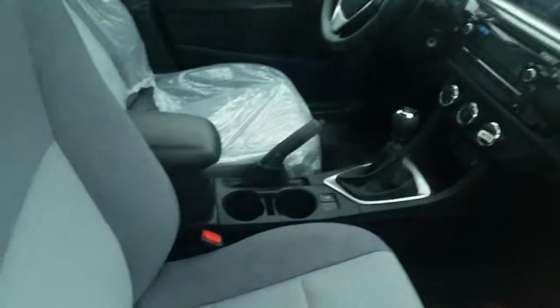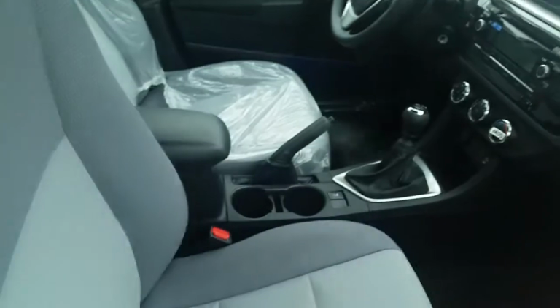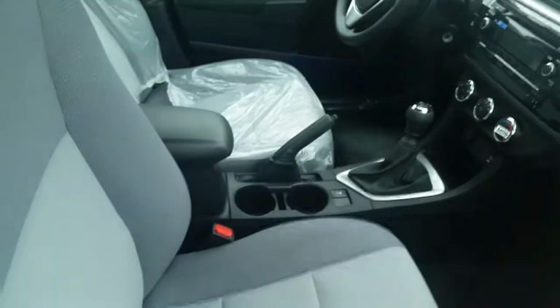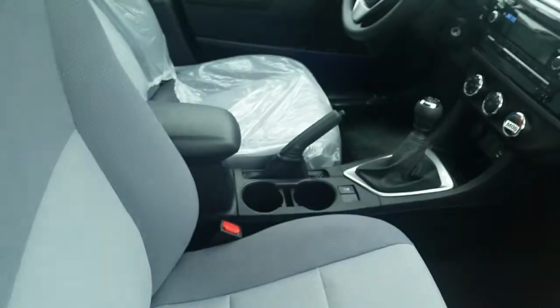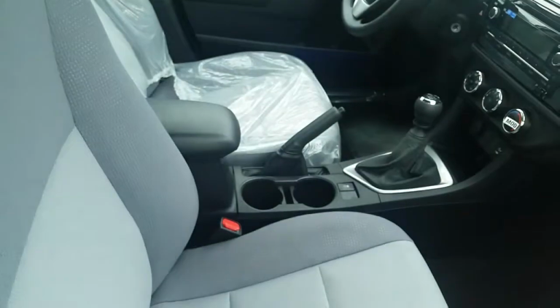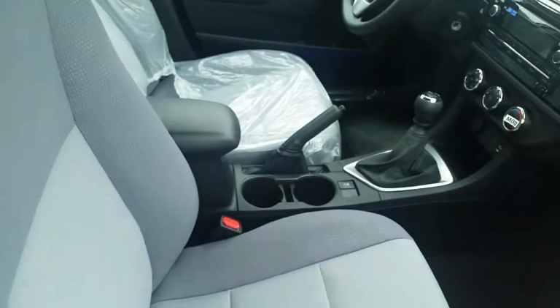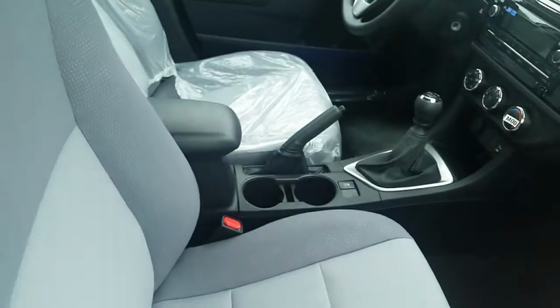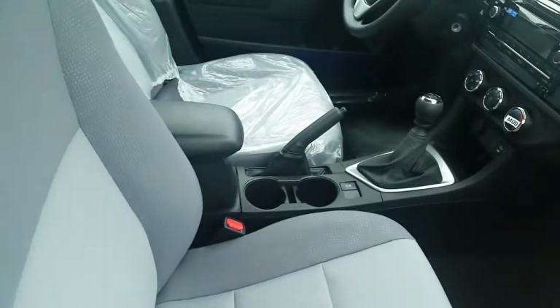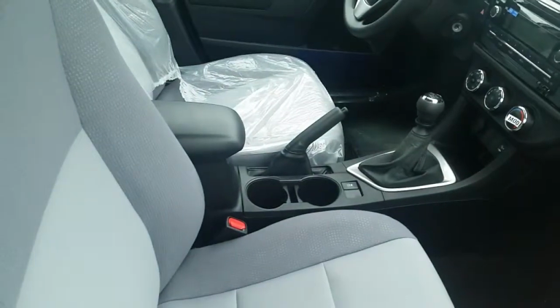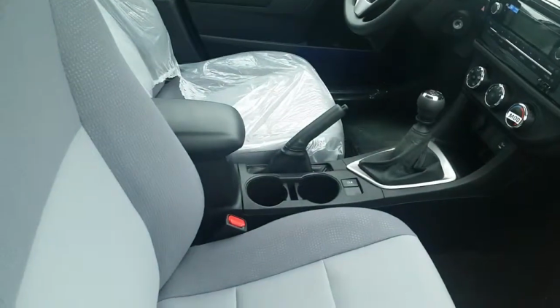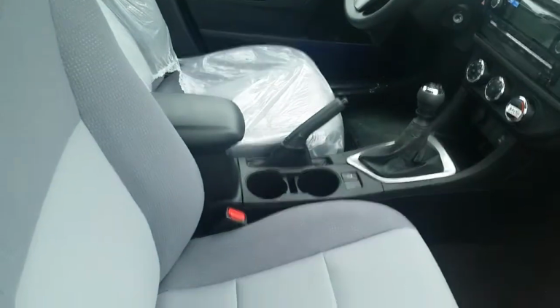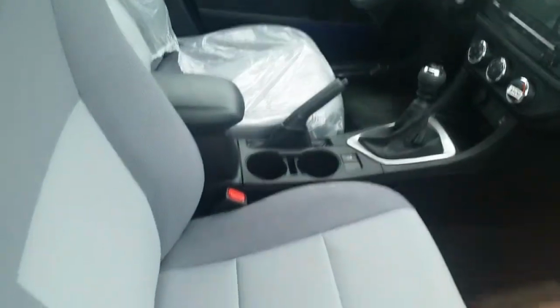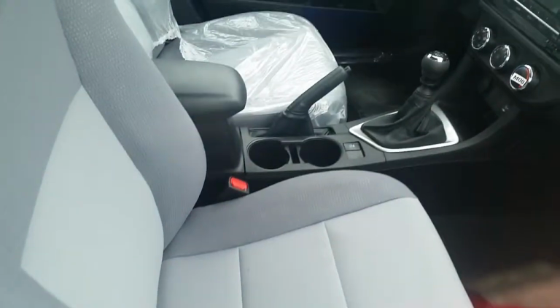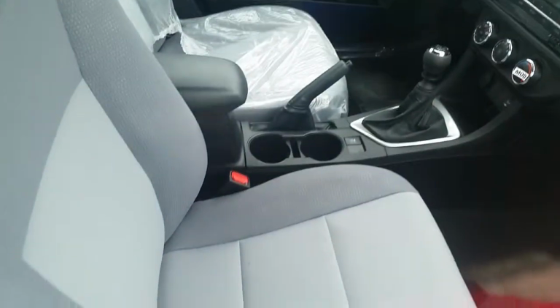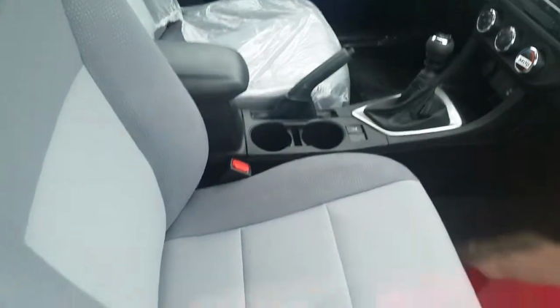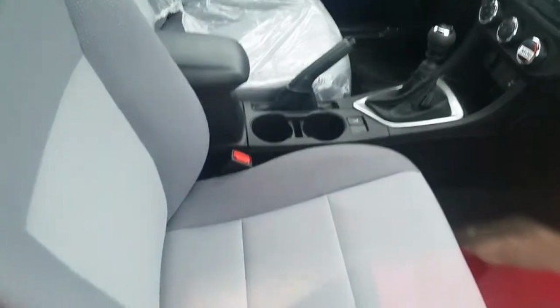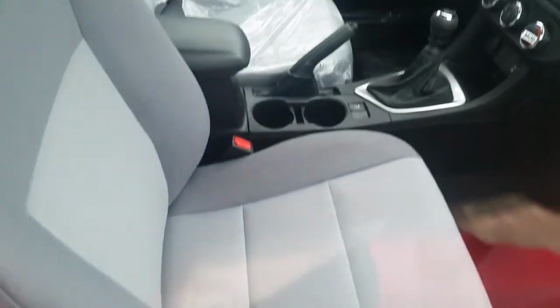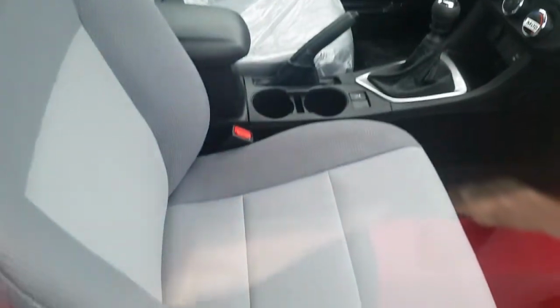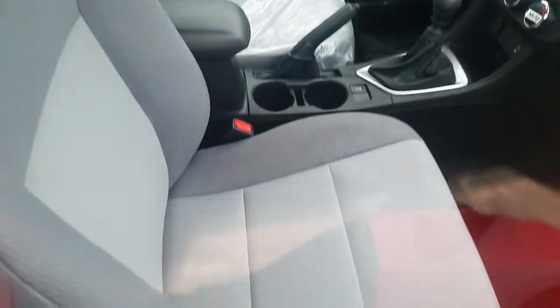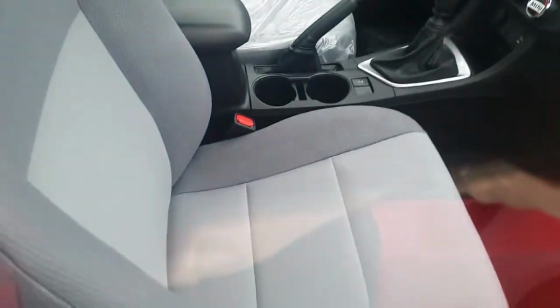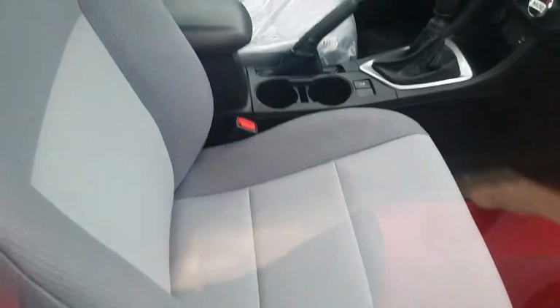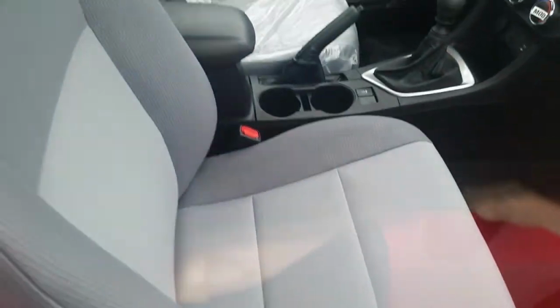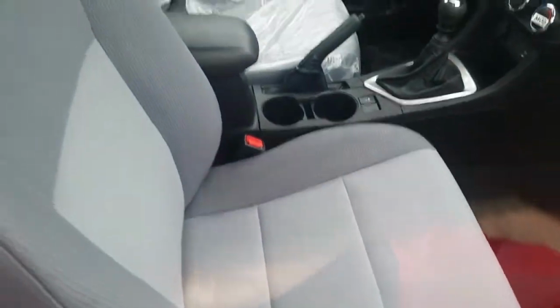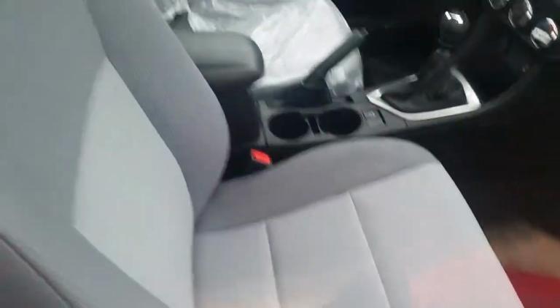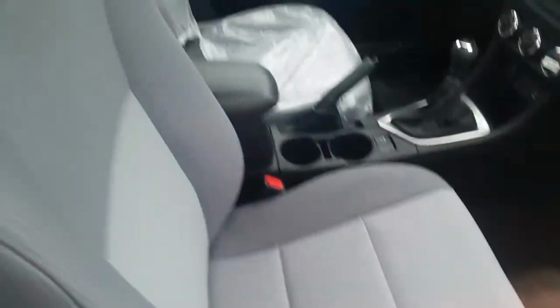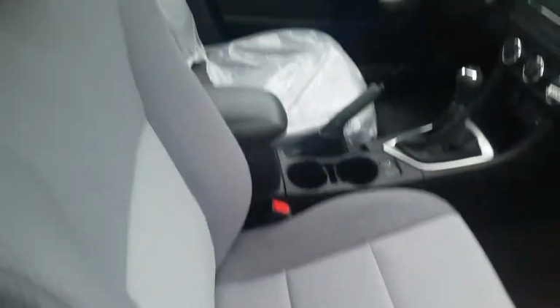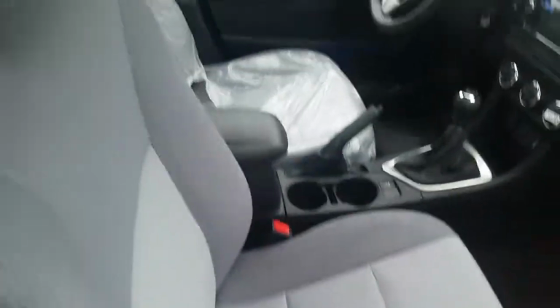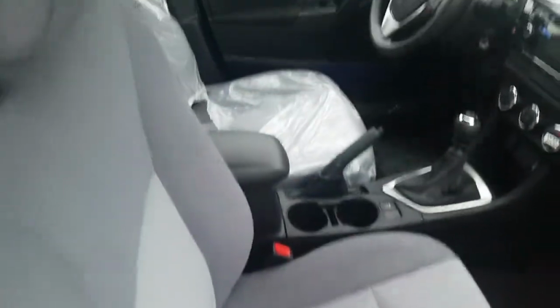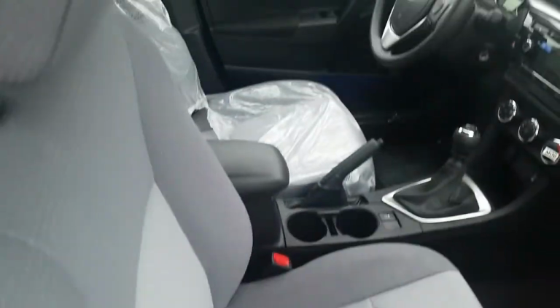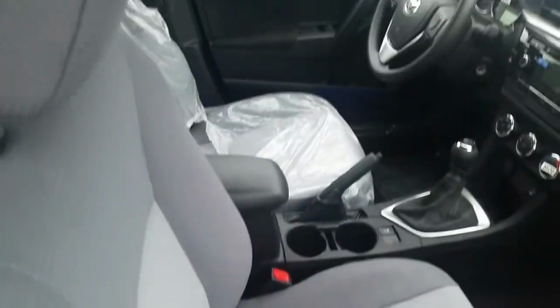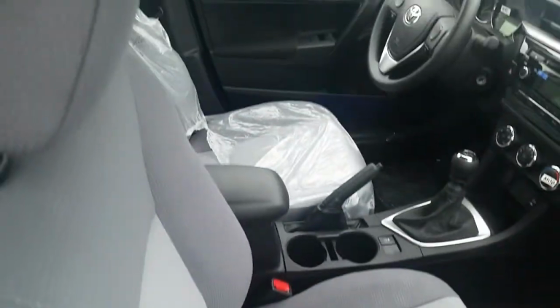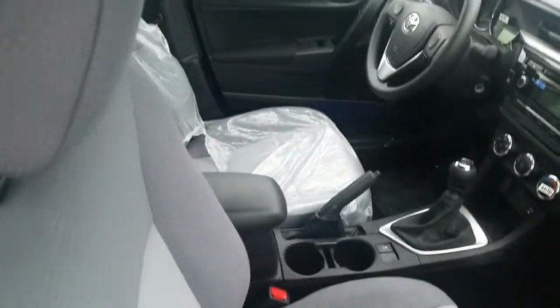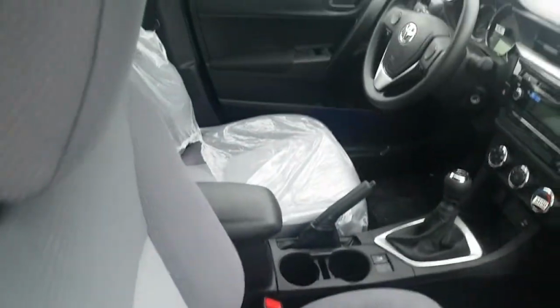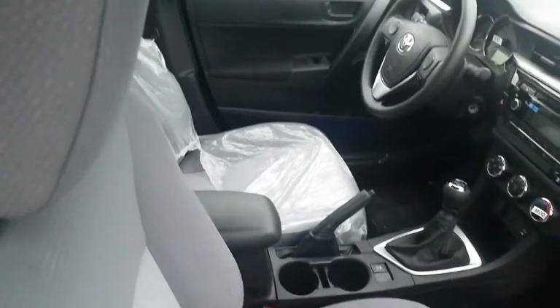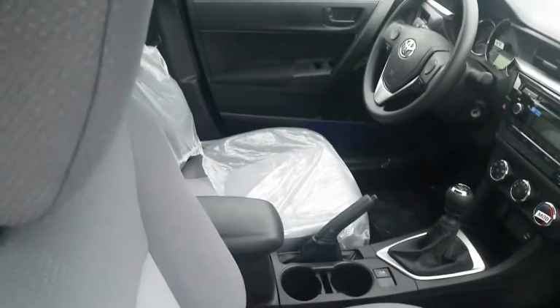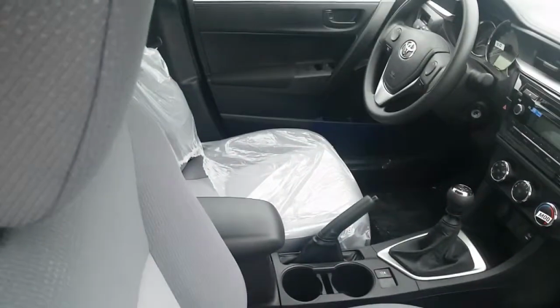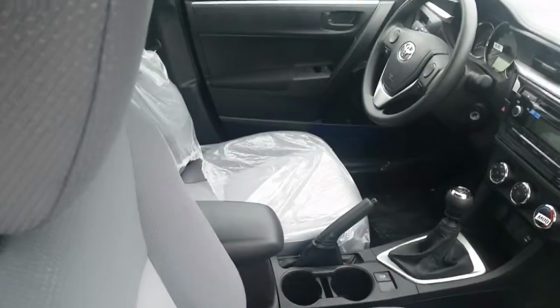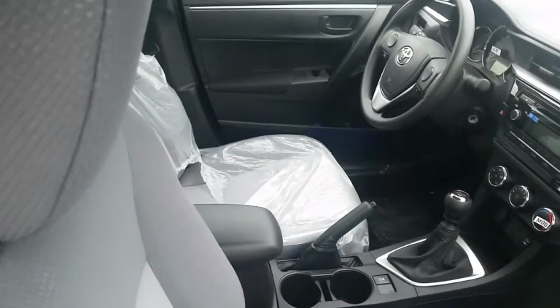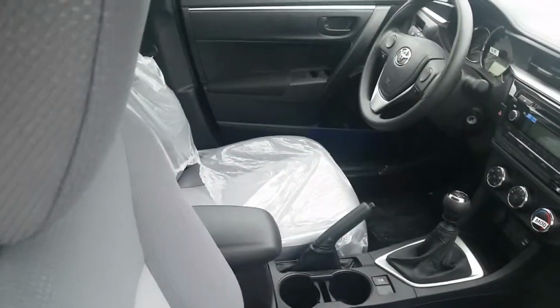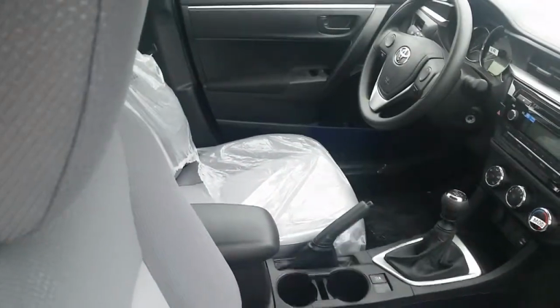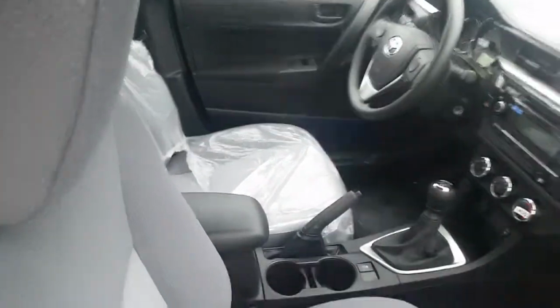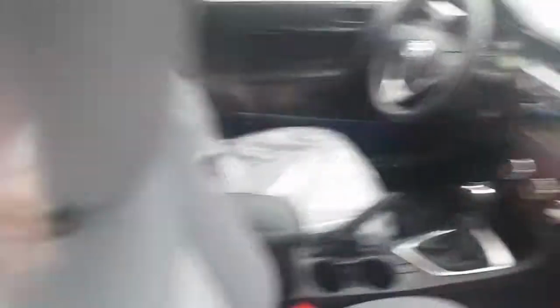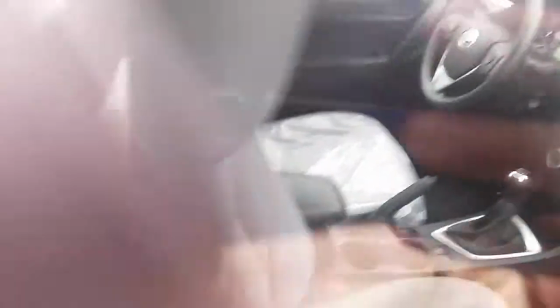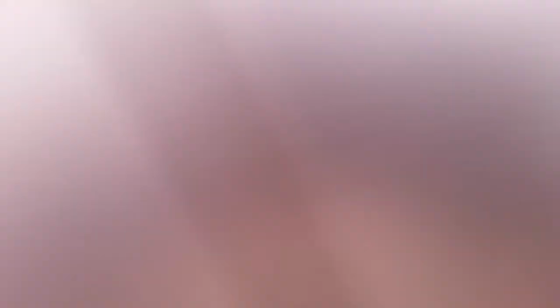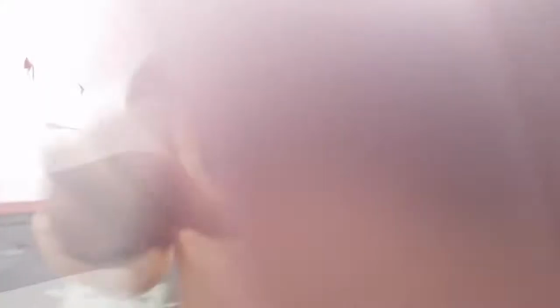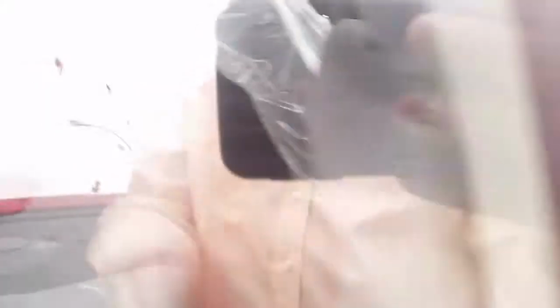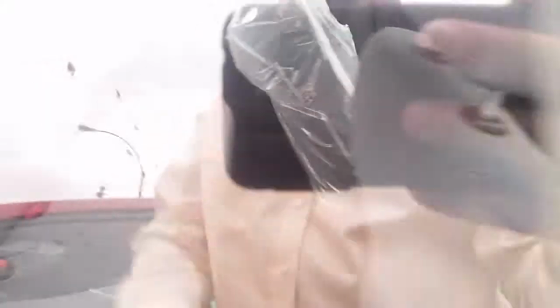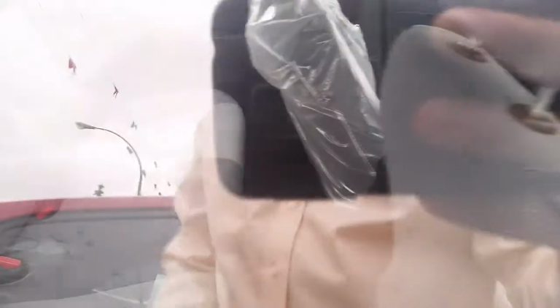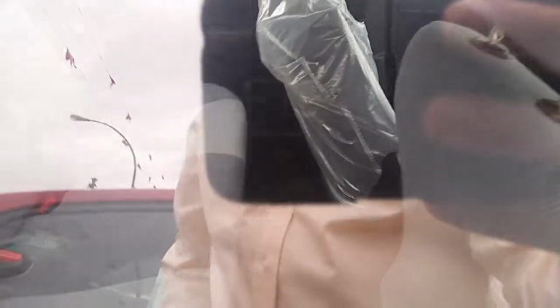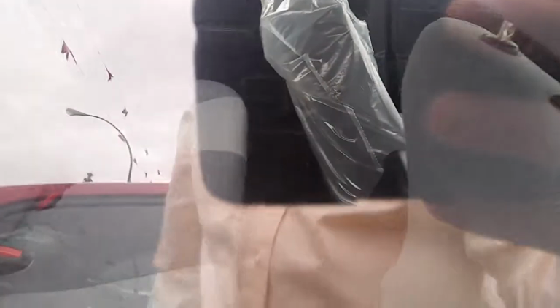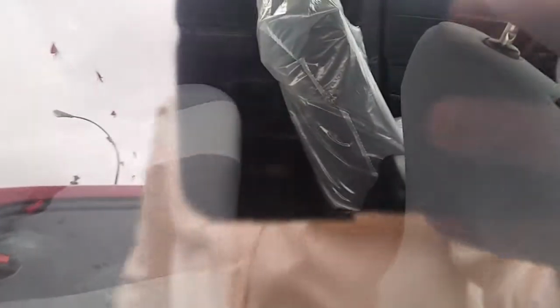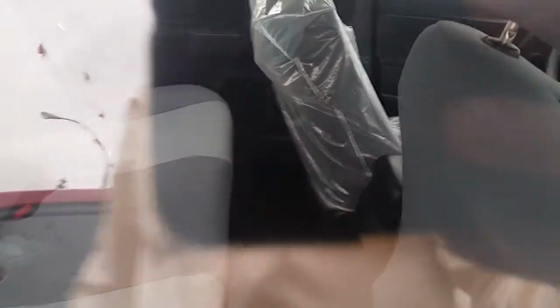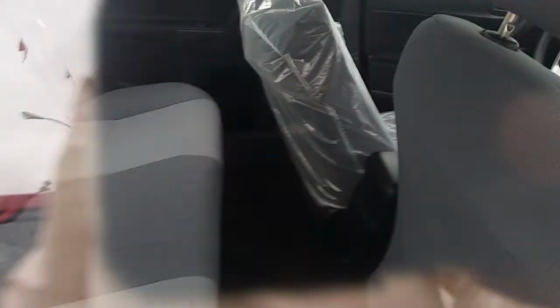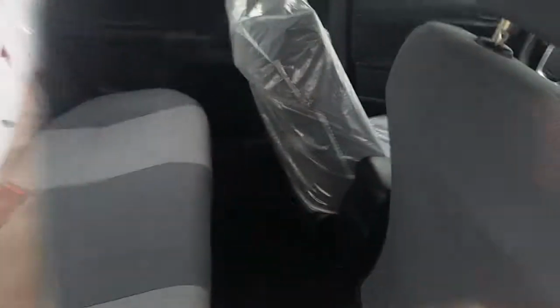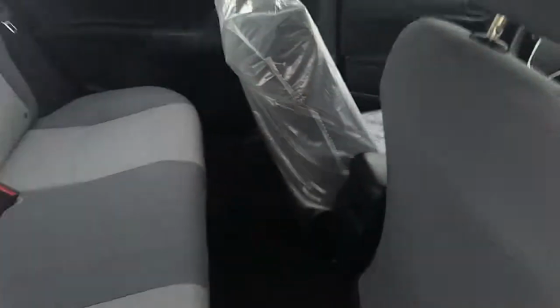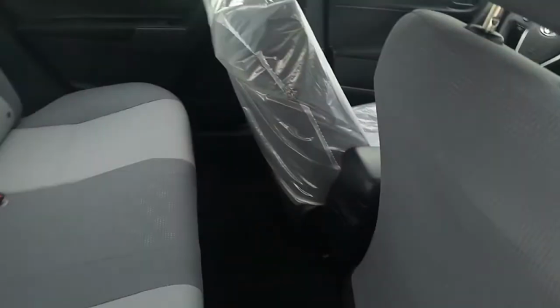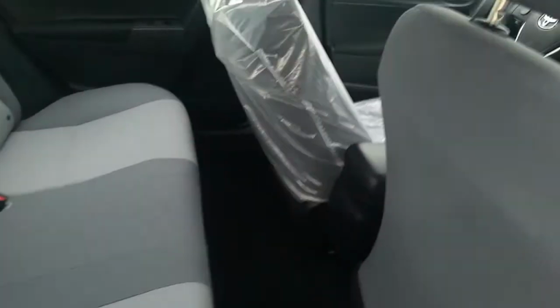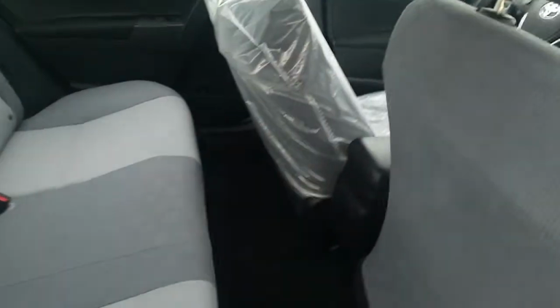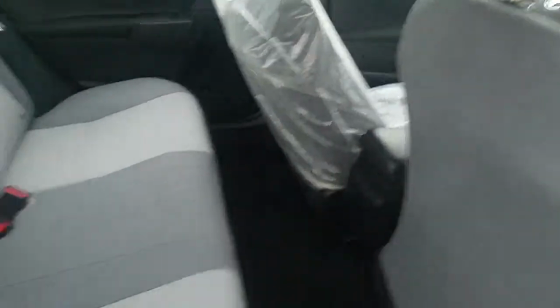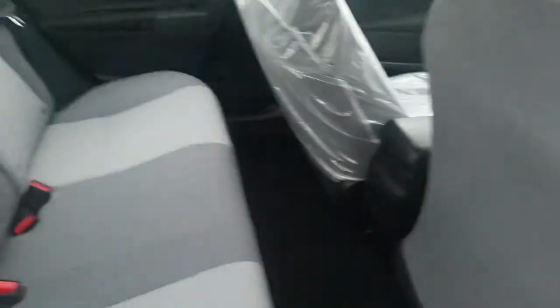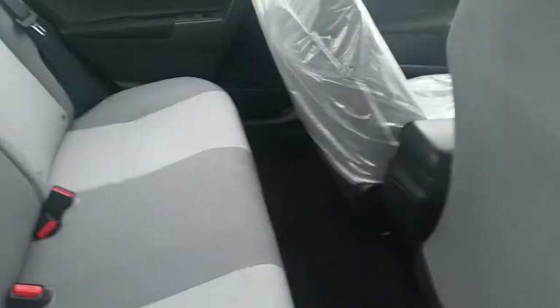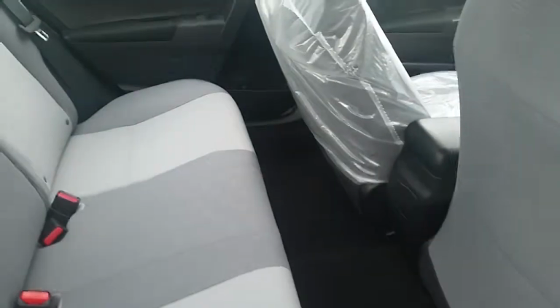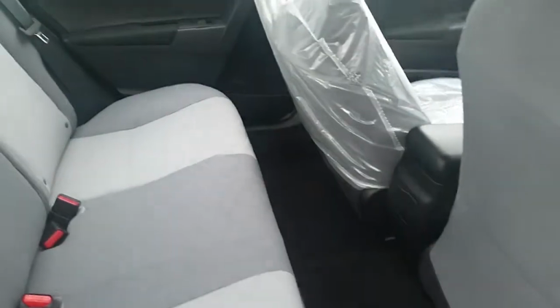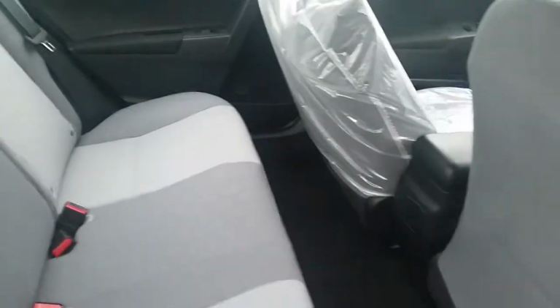It's a six-speed manual transmission, really nice cloth interior, lots of legroom in the back.